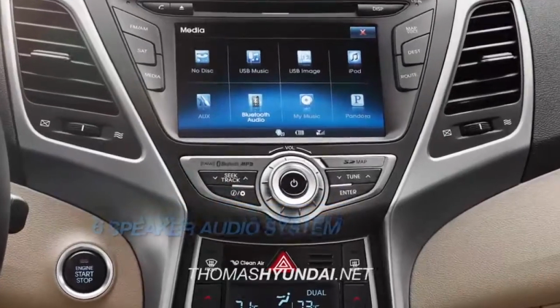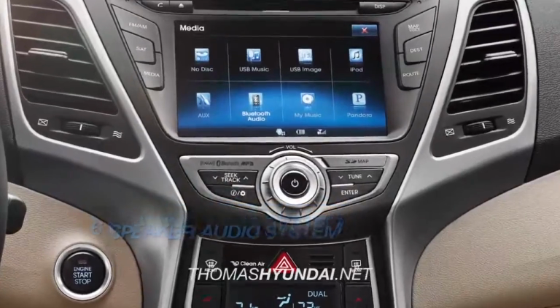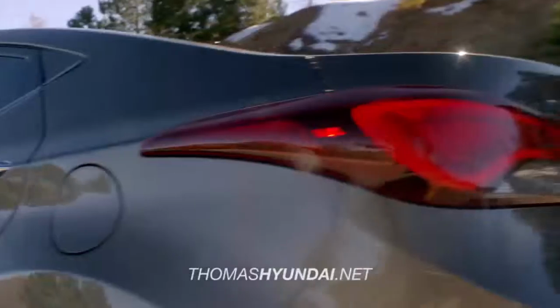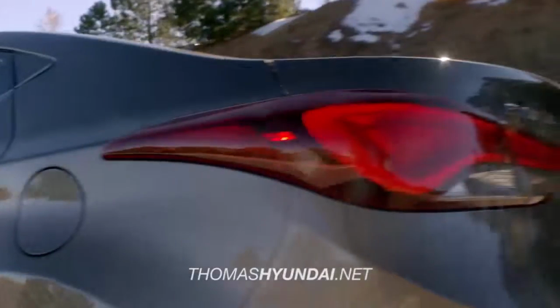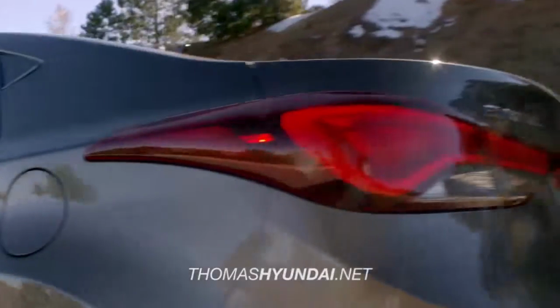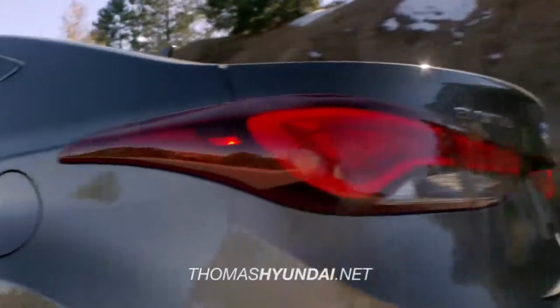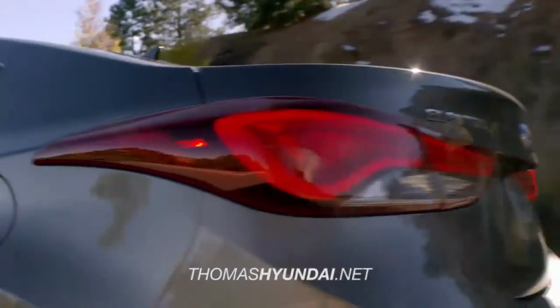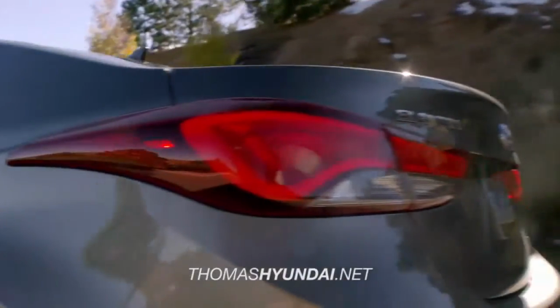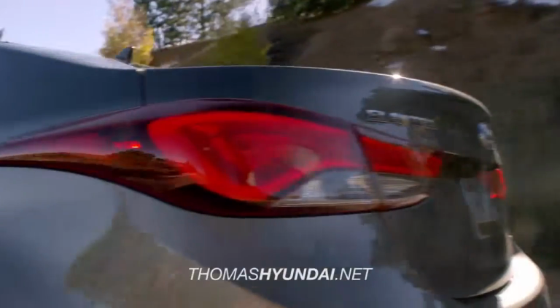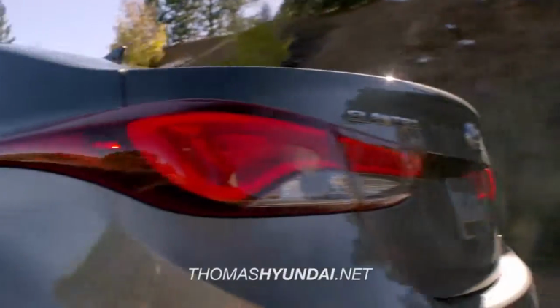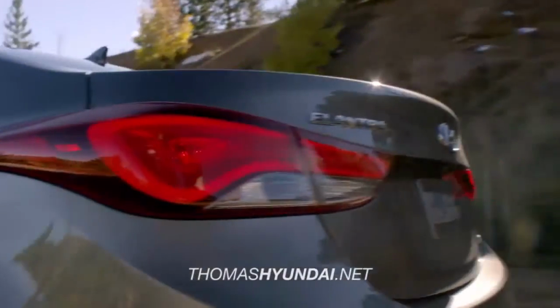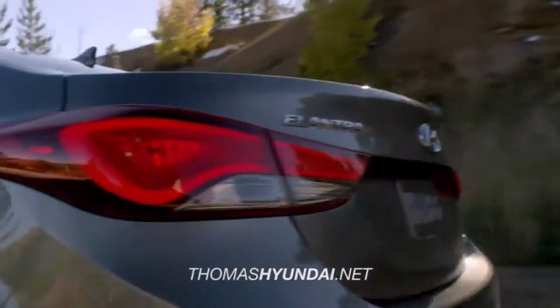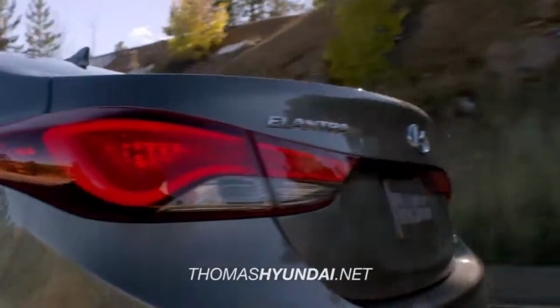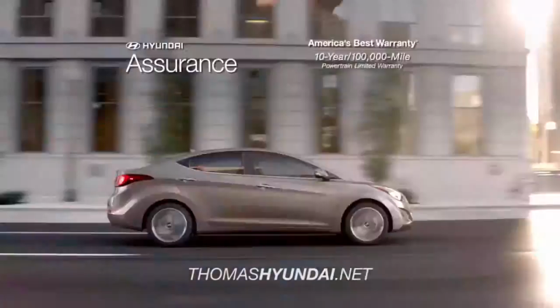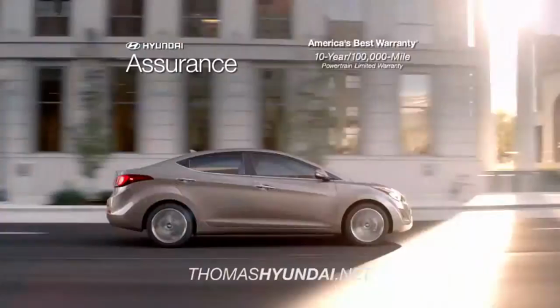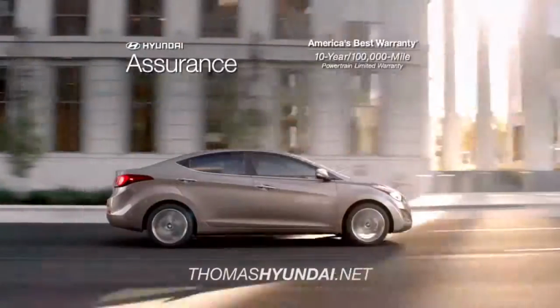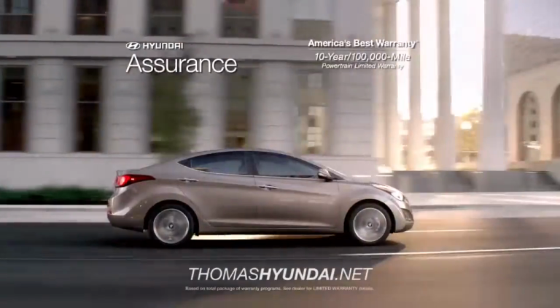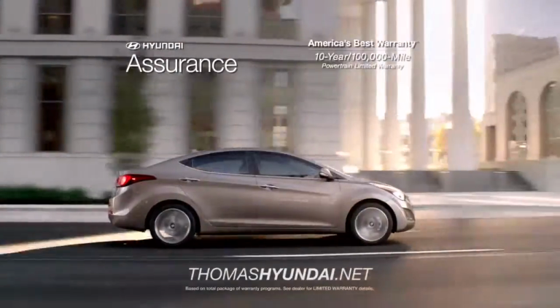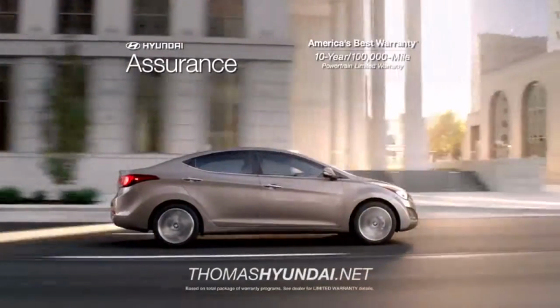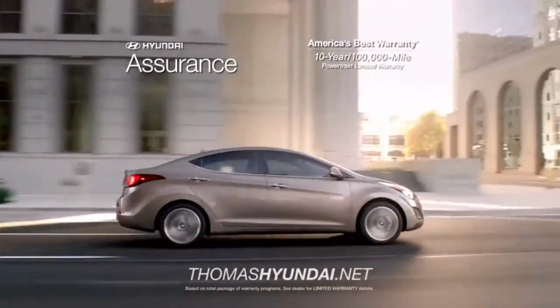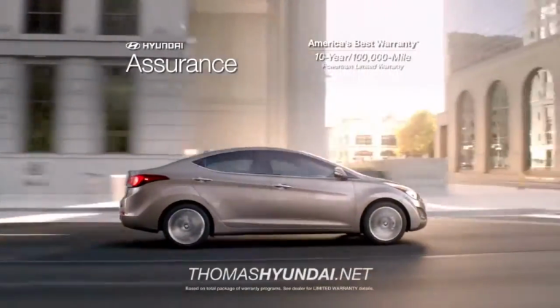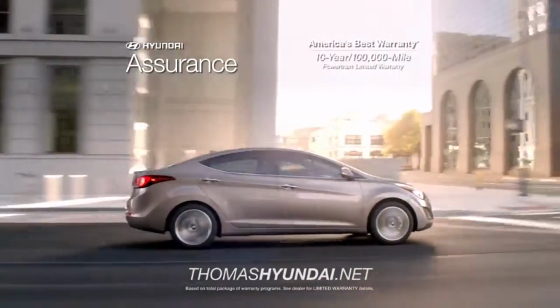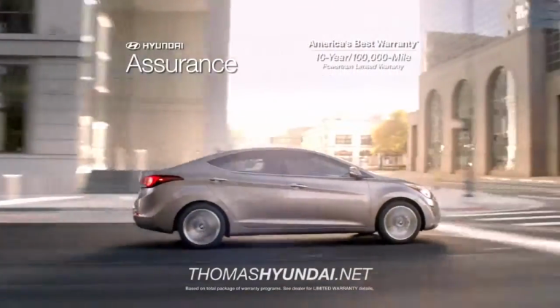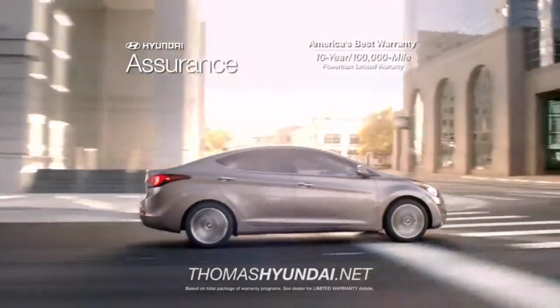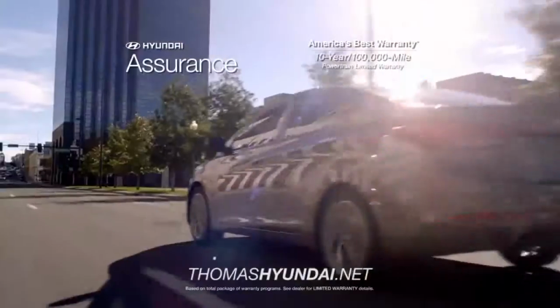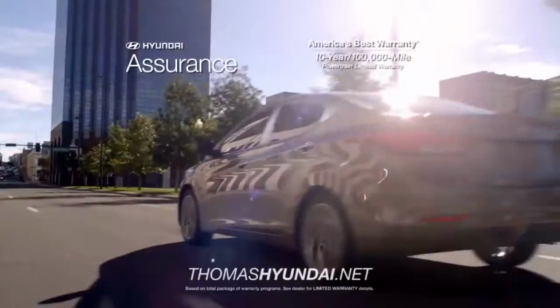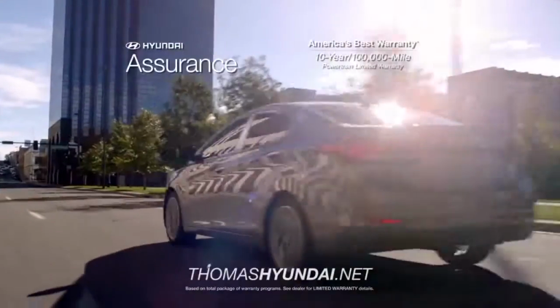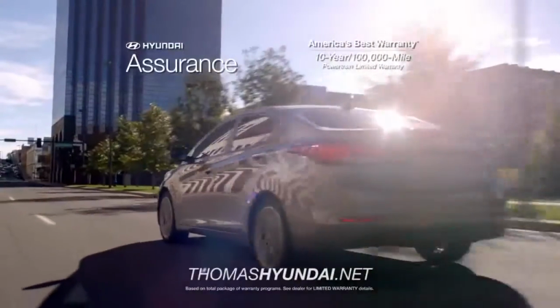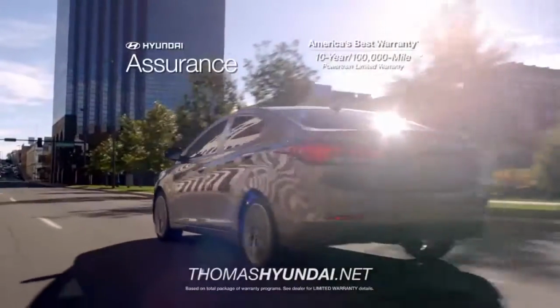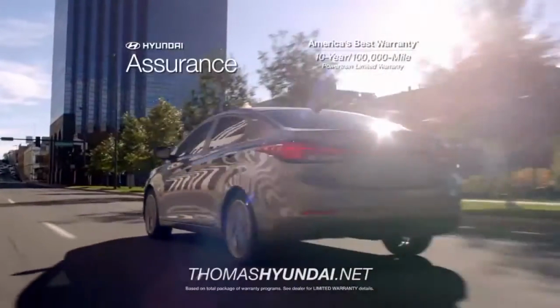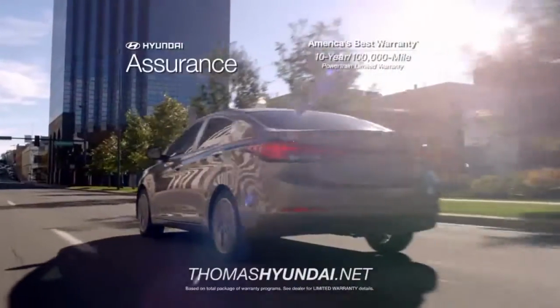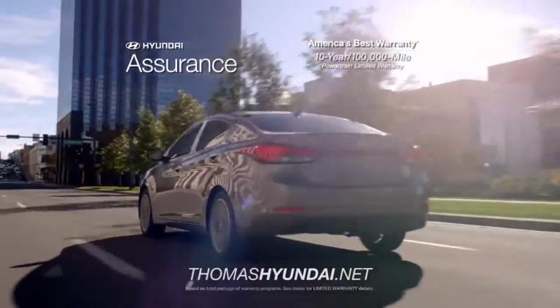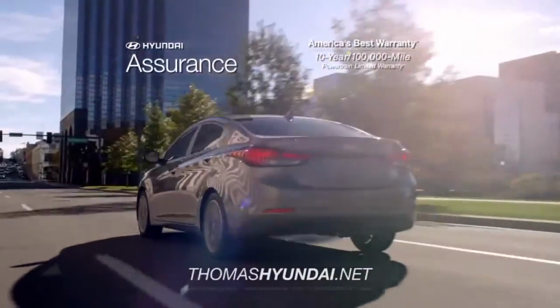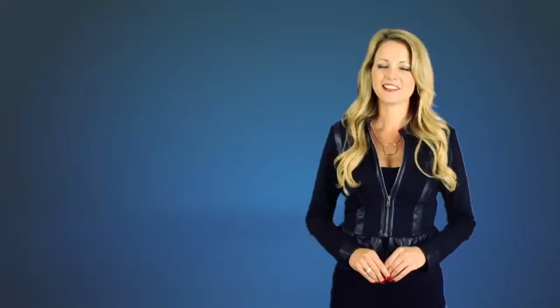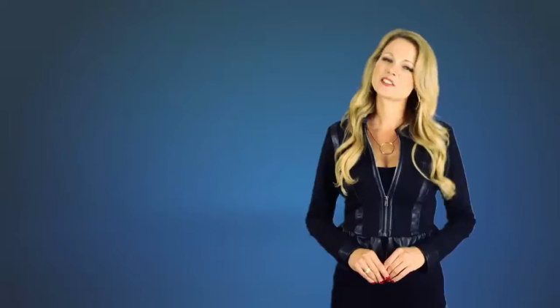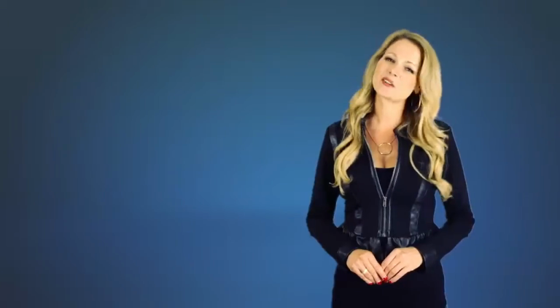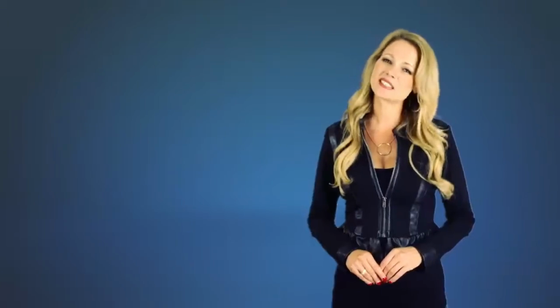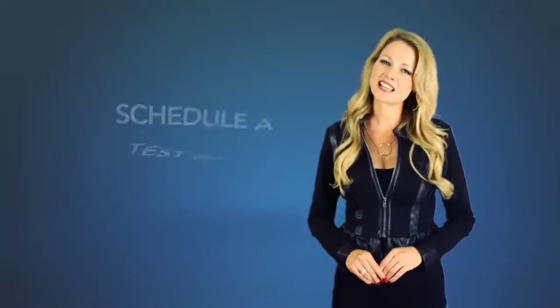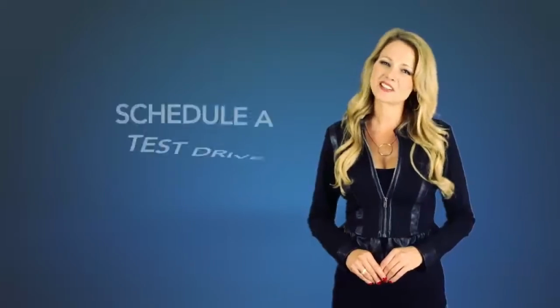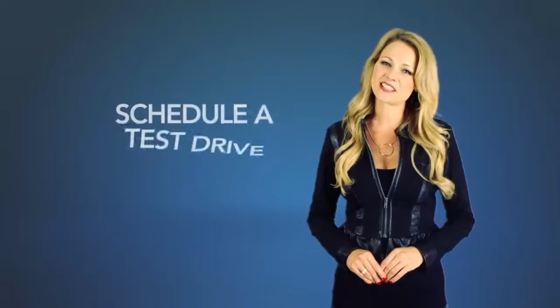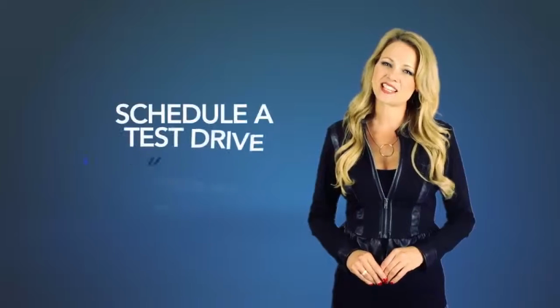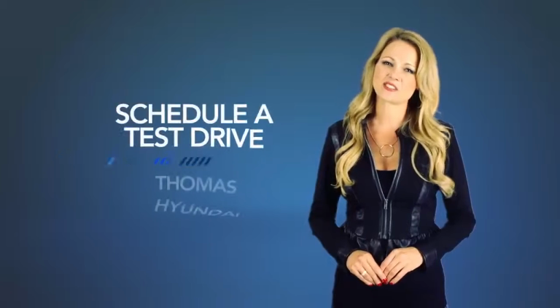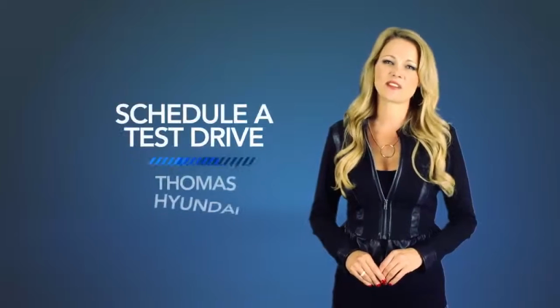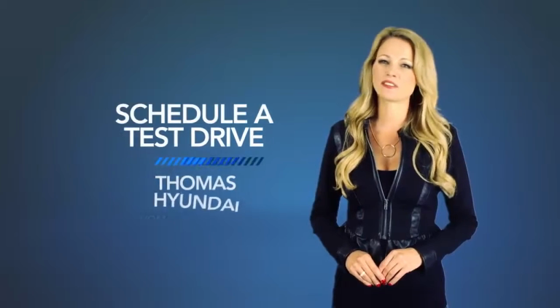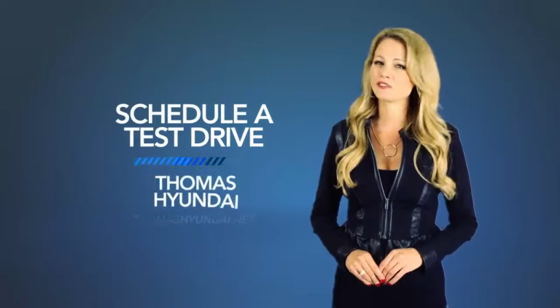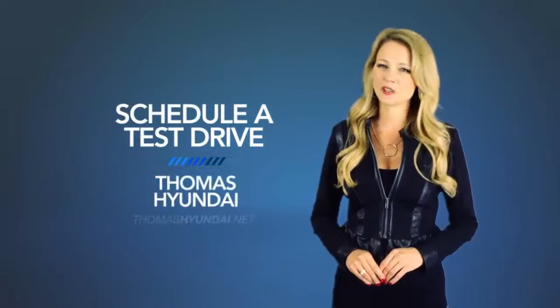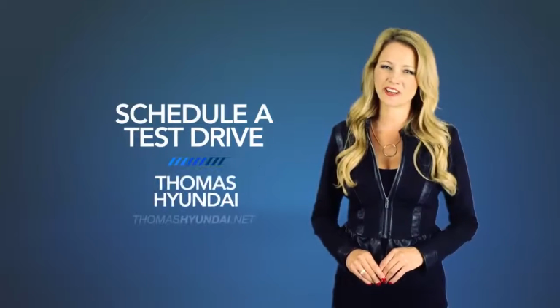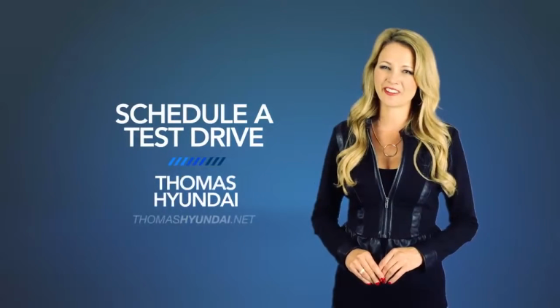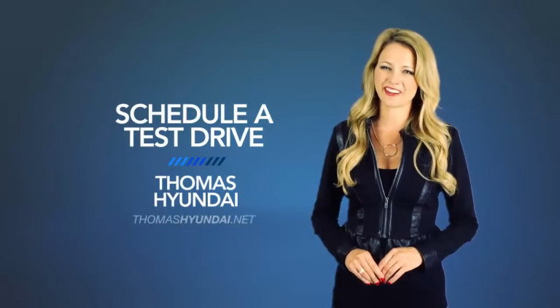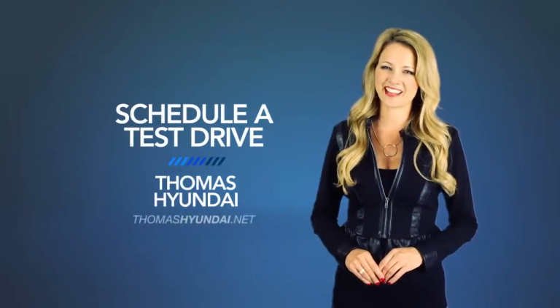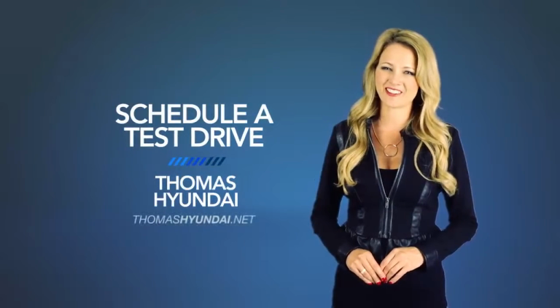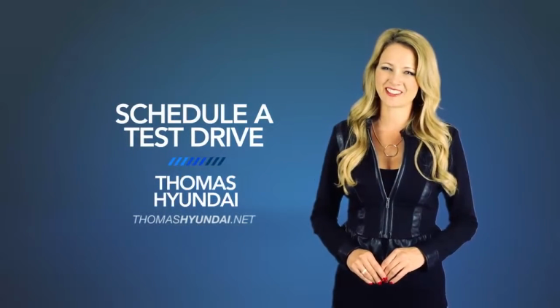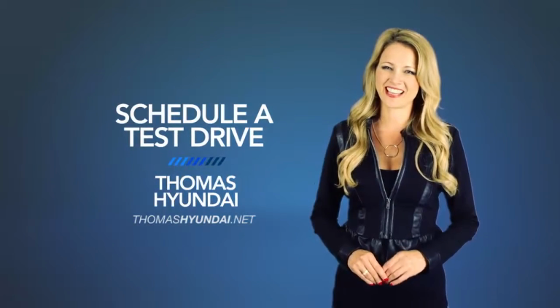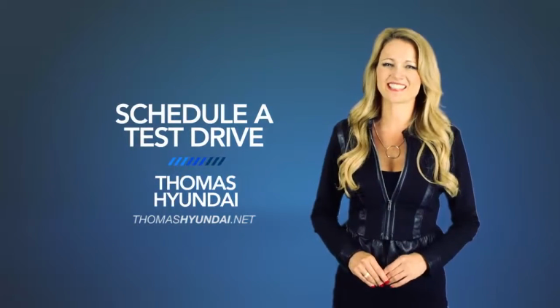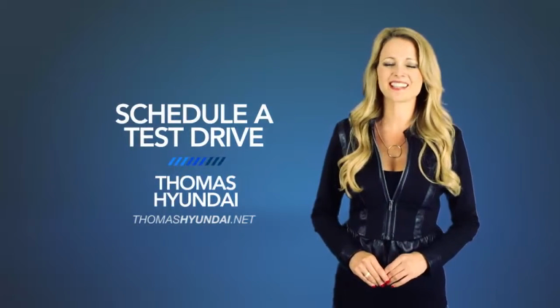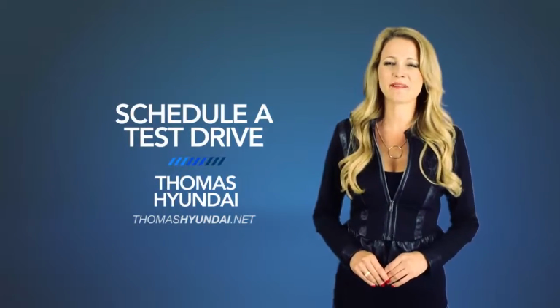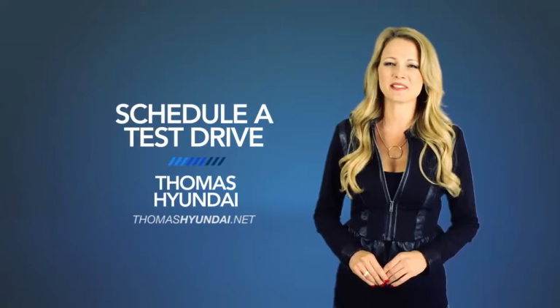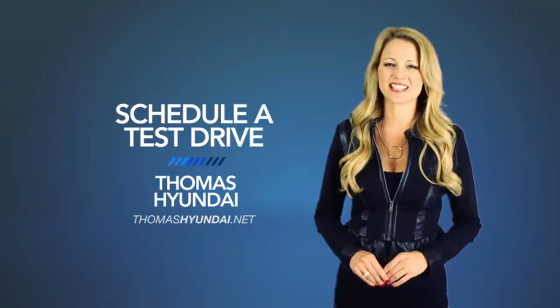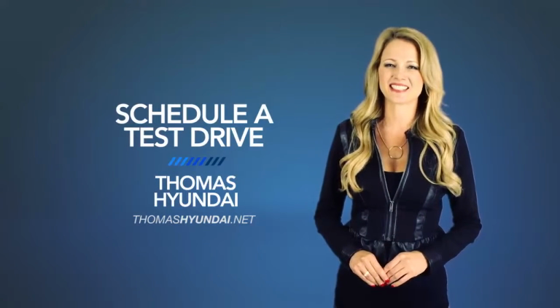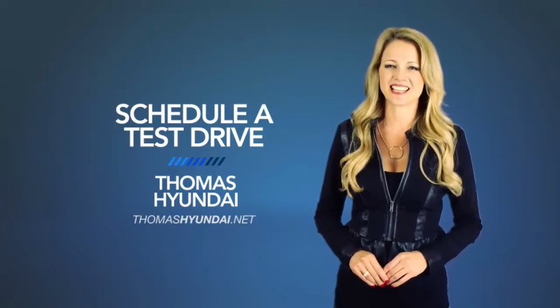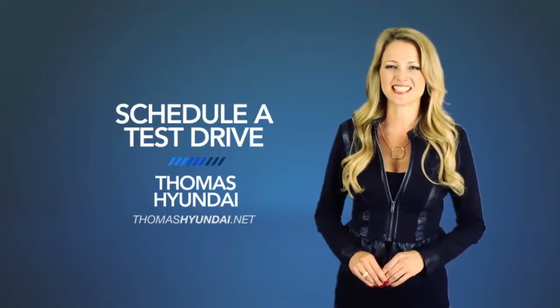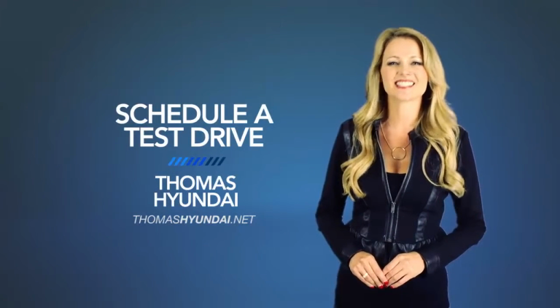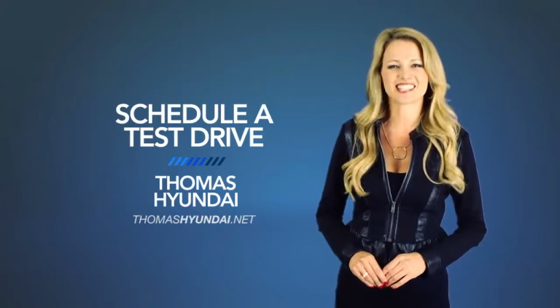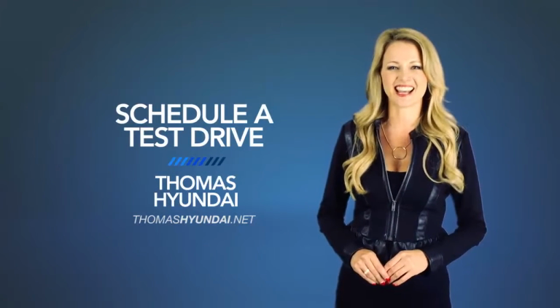So what are you waiting for? Get more right now! Schedule a test drive of your very own at Thomas Hyundai today.